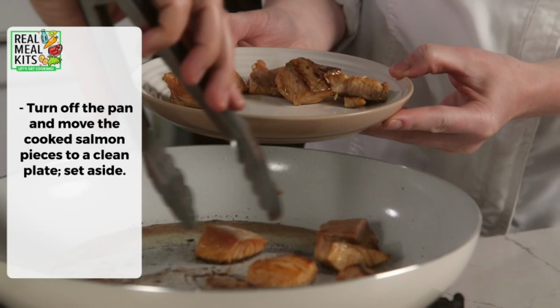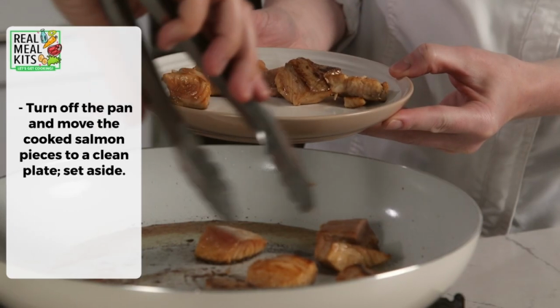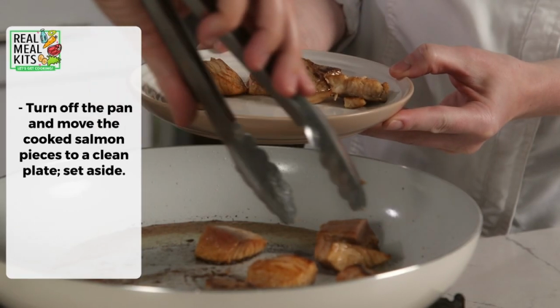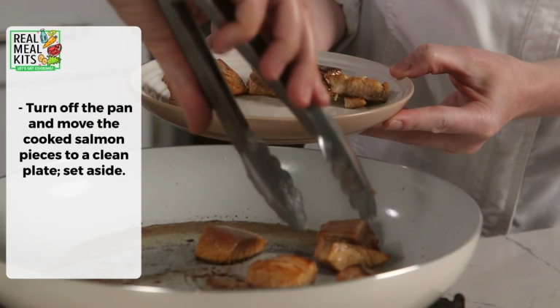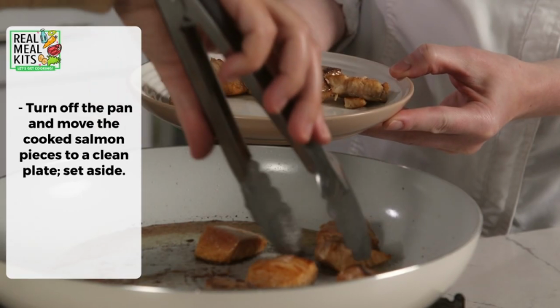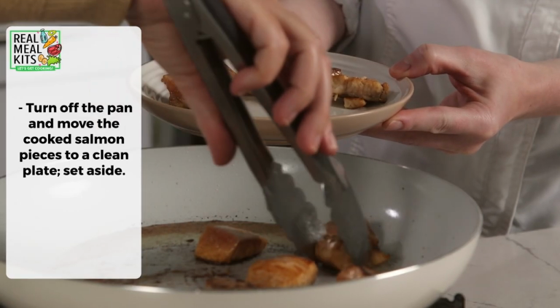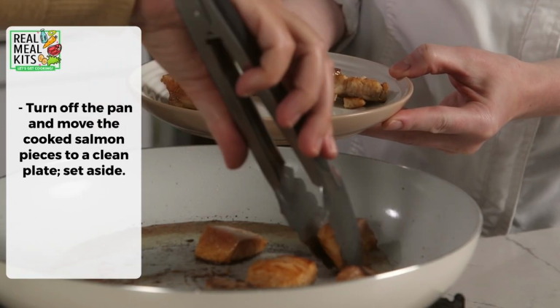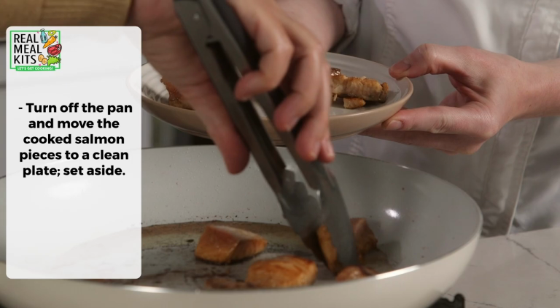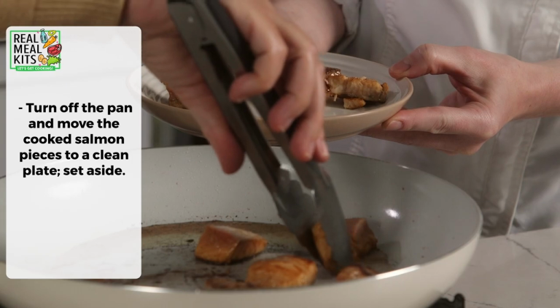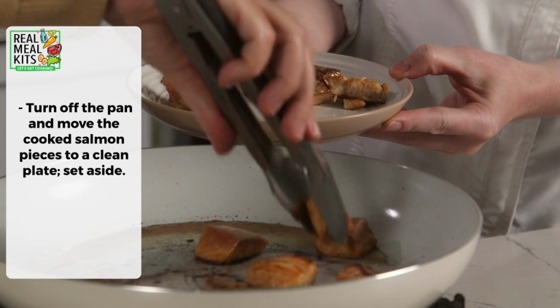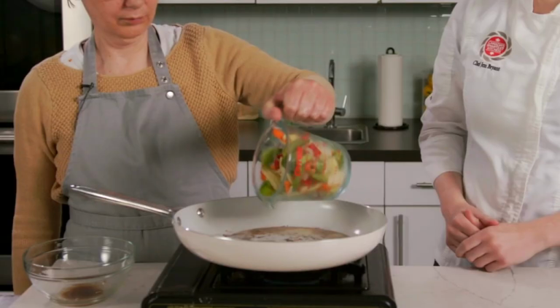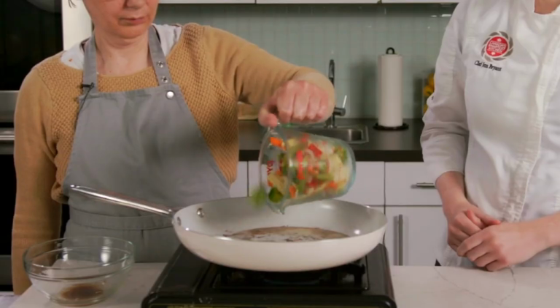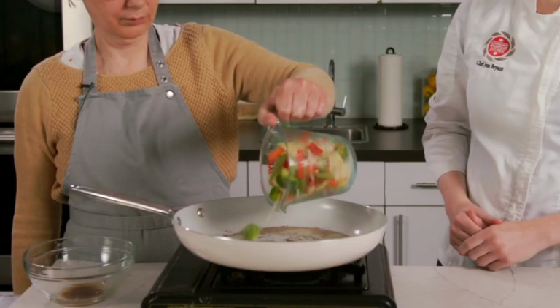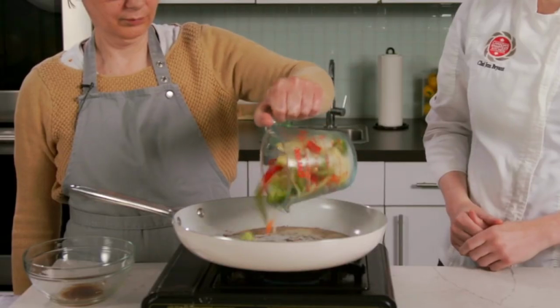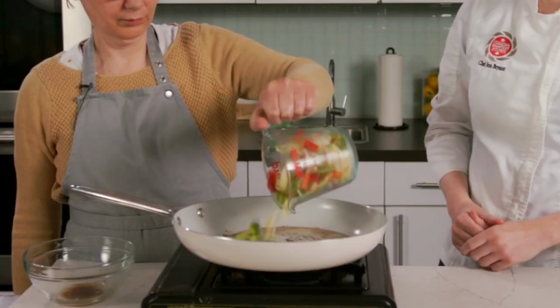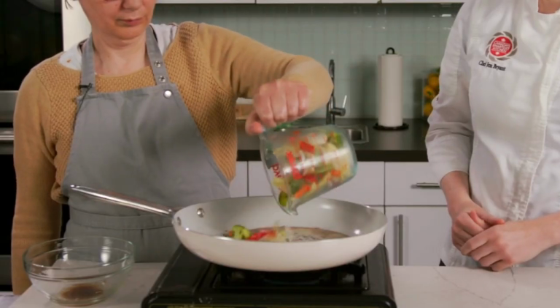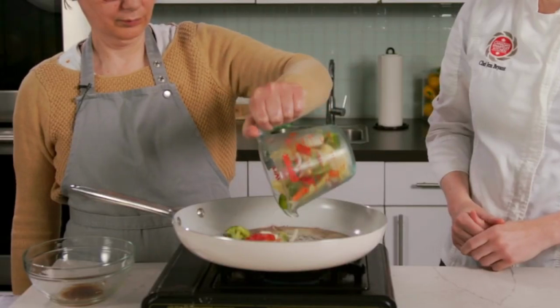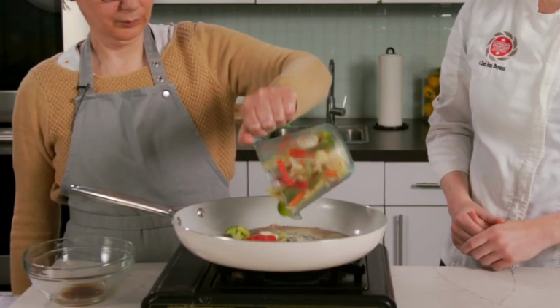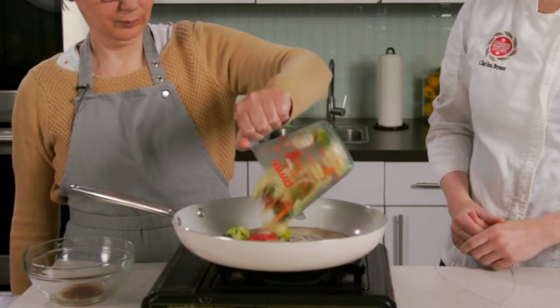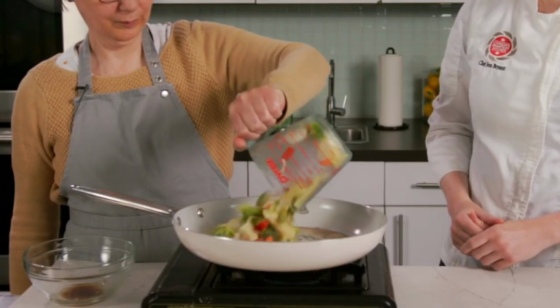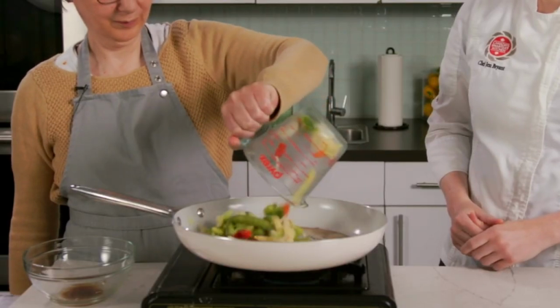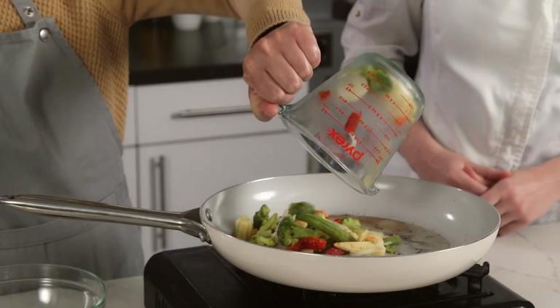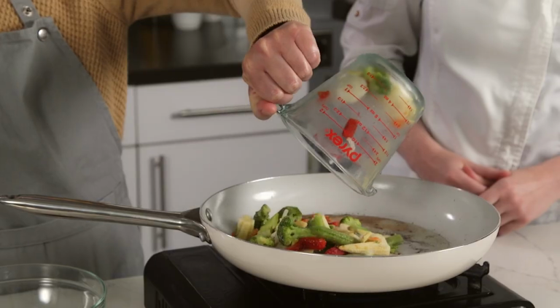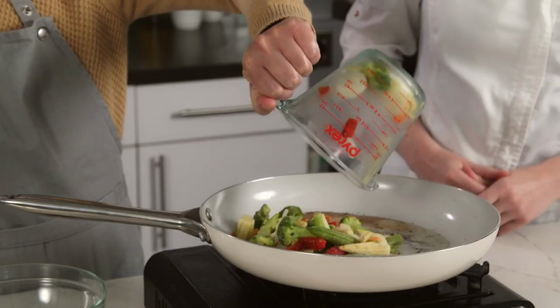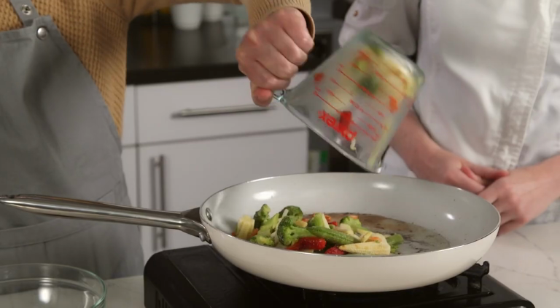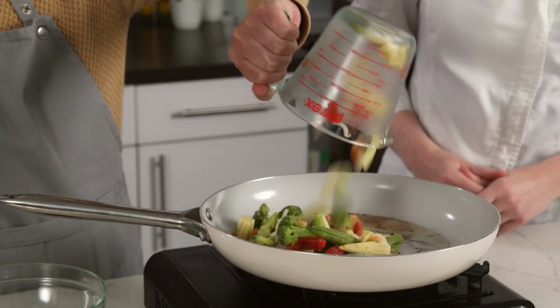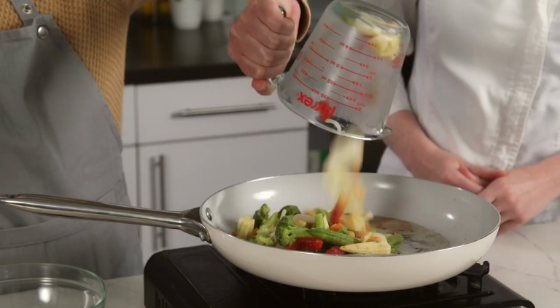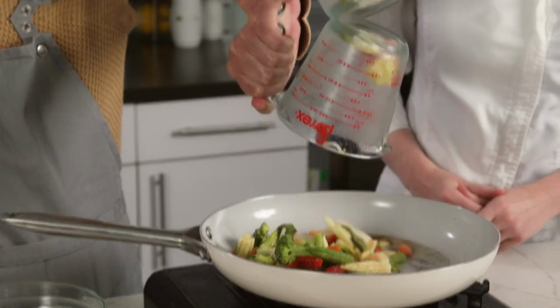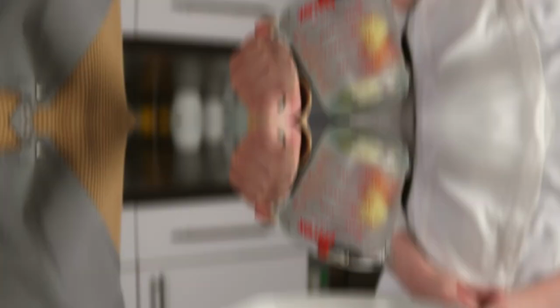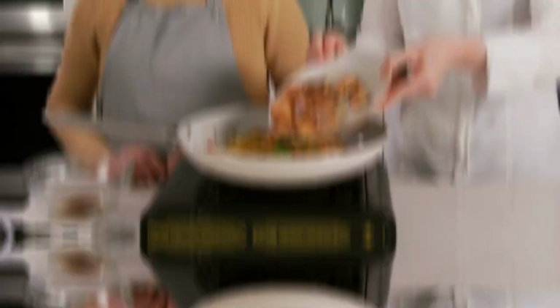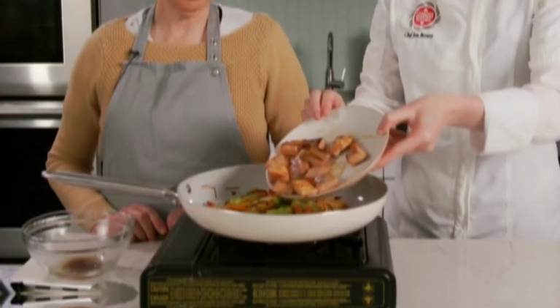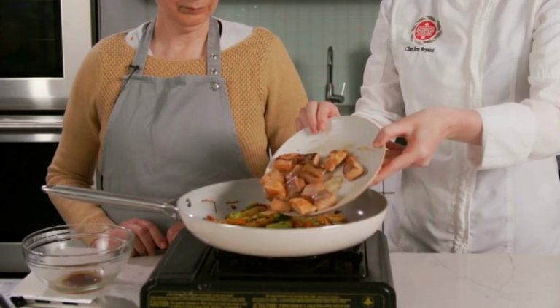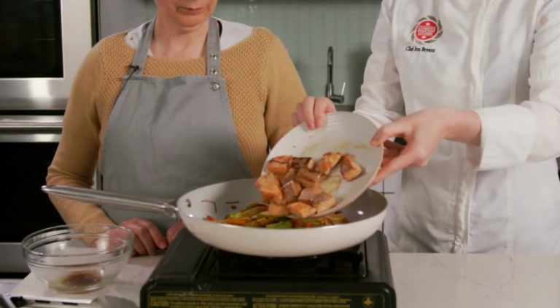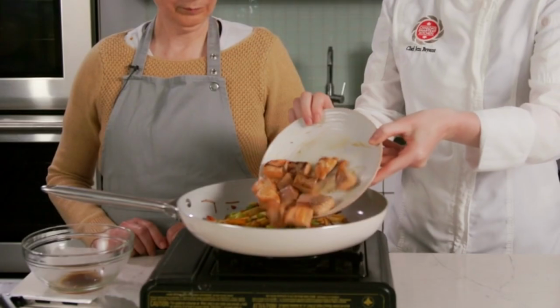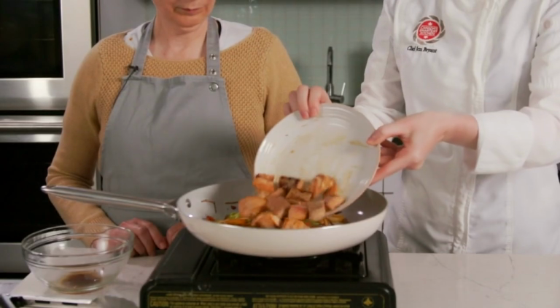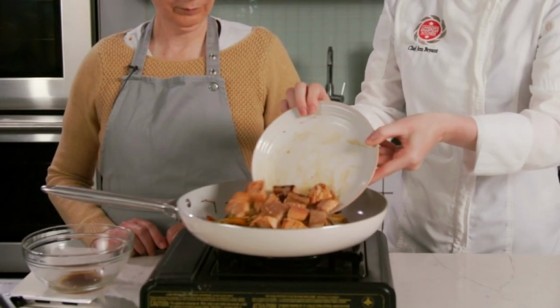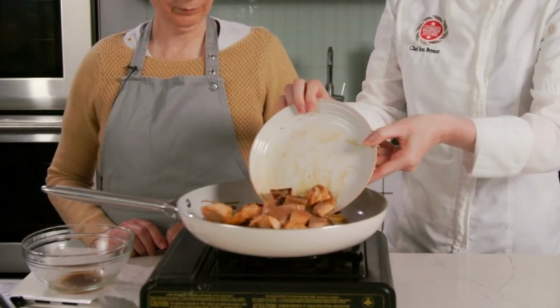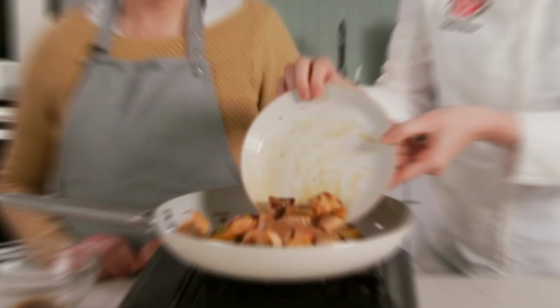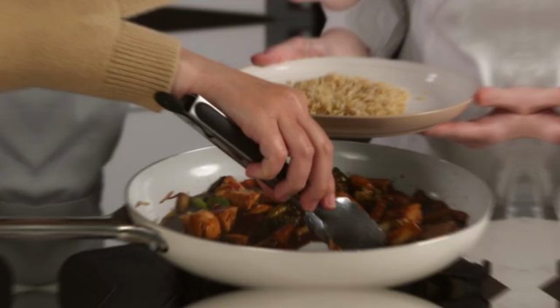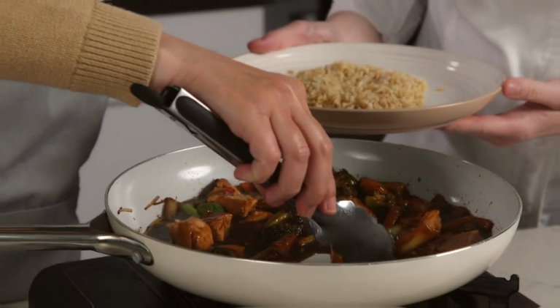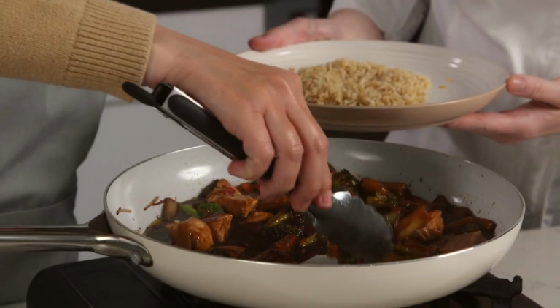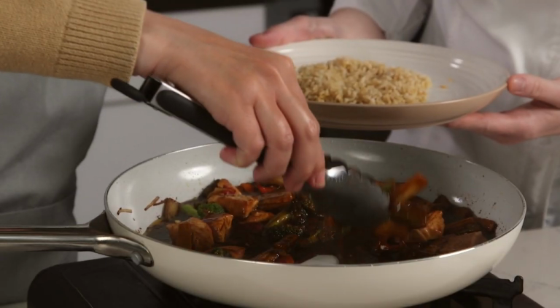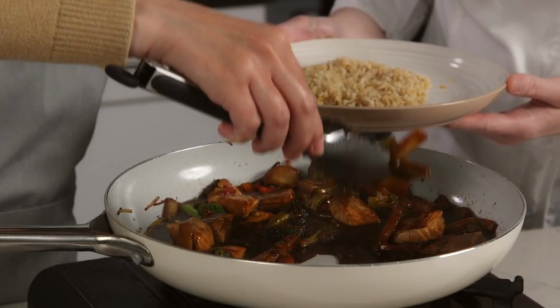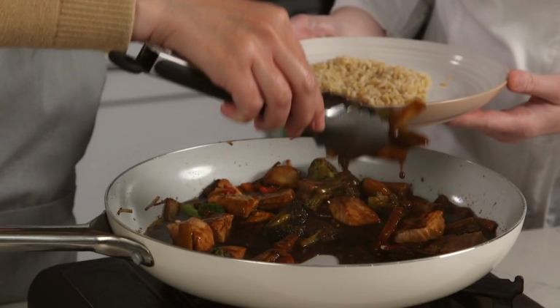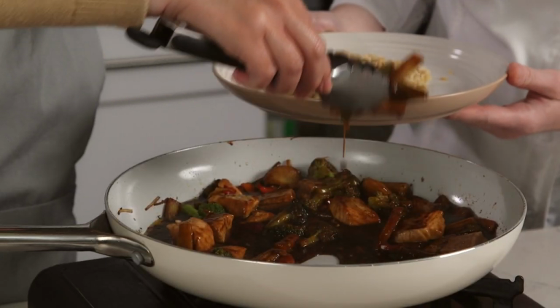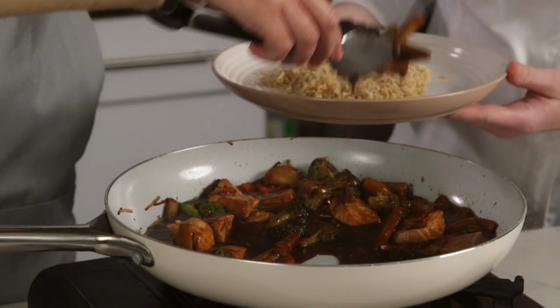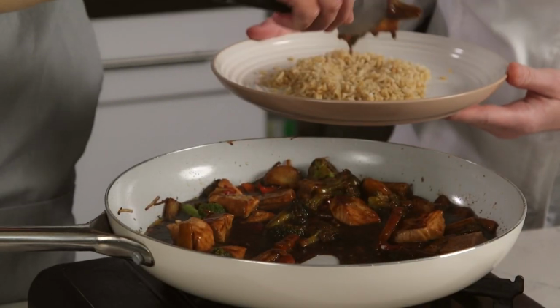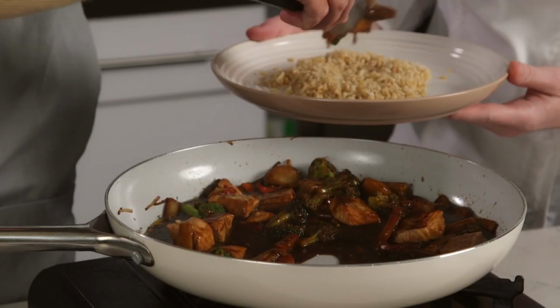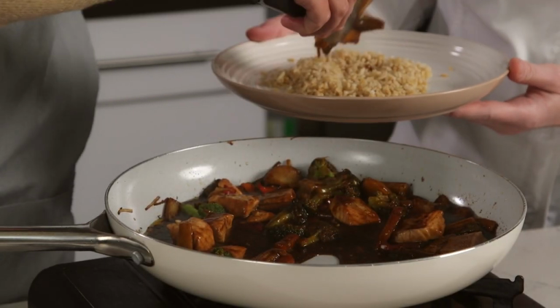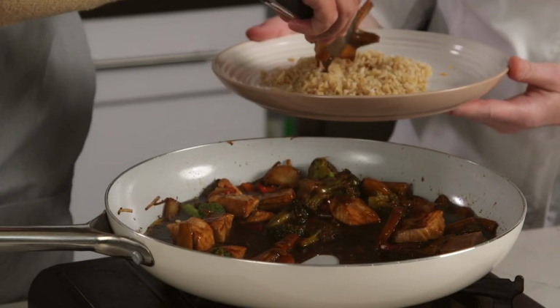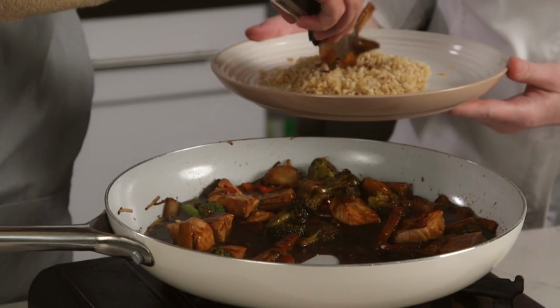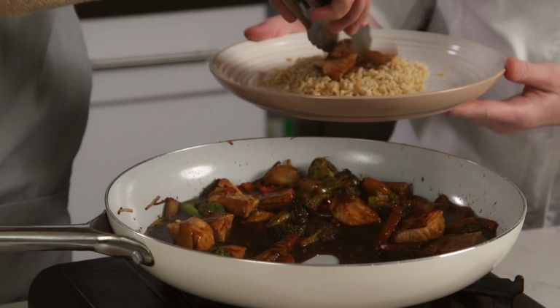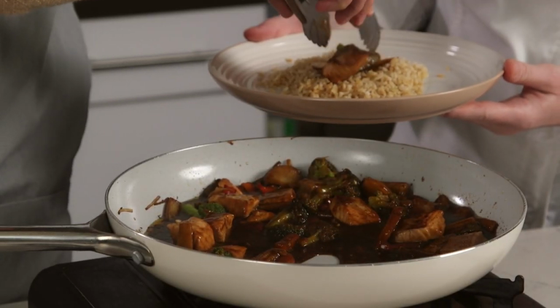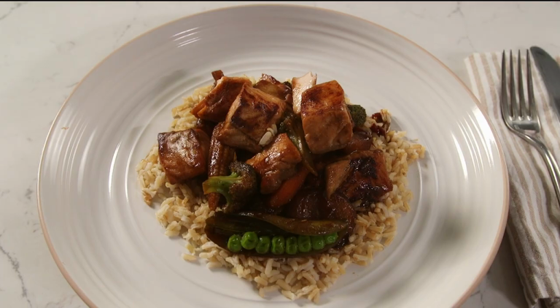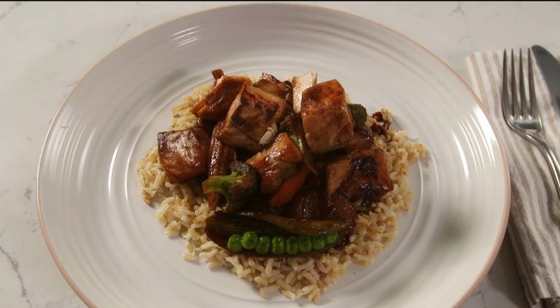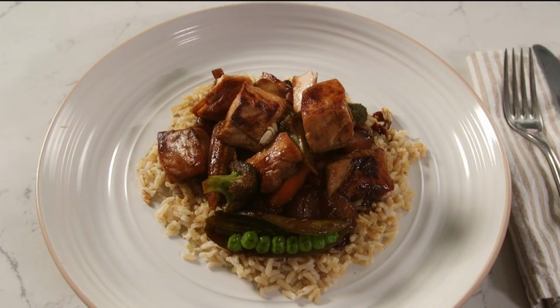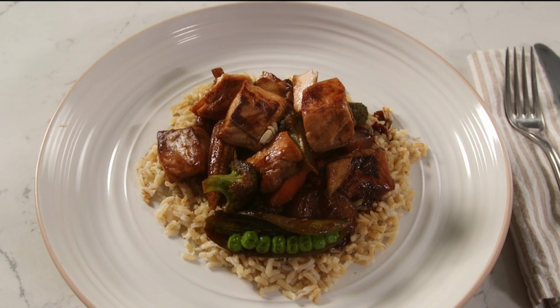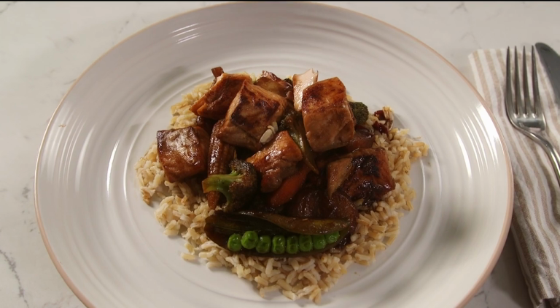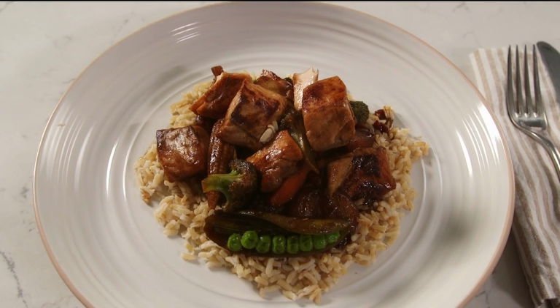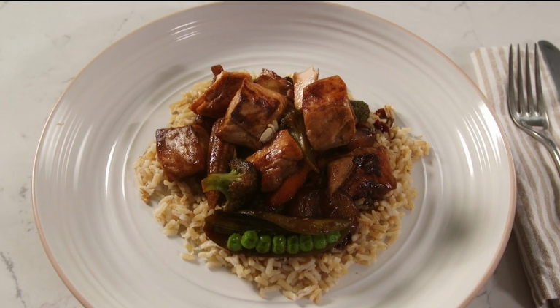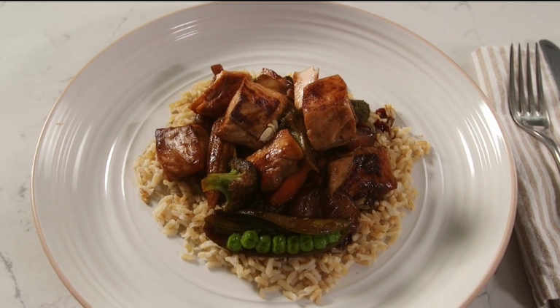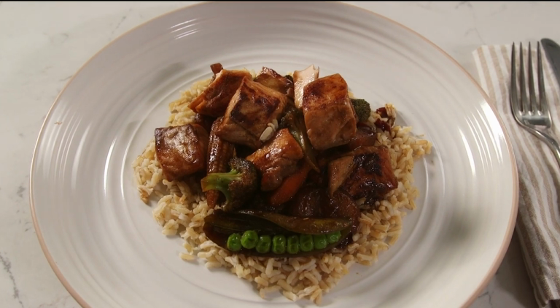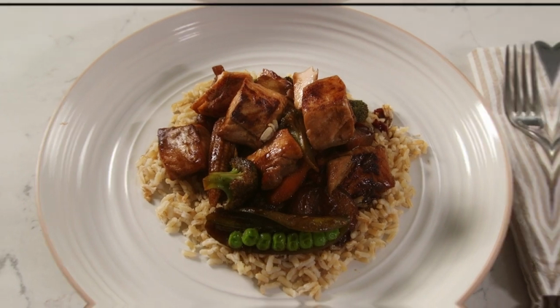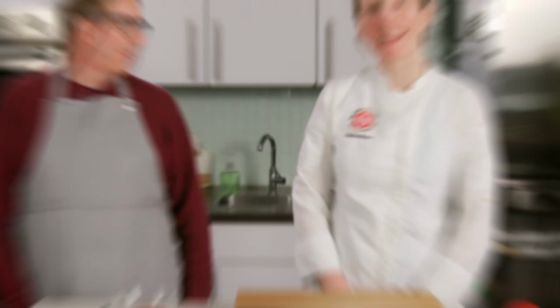Just remove them from the pan and we'll add our frozen vegetables. We'll add the salmon back to the pan. There we have our teriyaki salmon stir-fry.